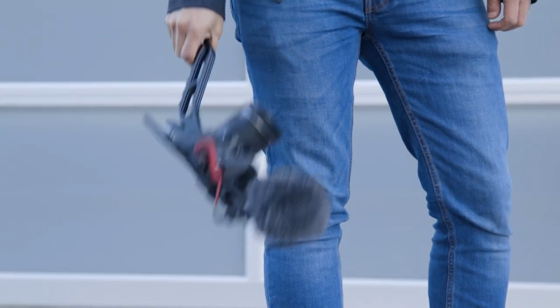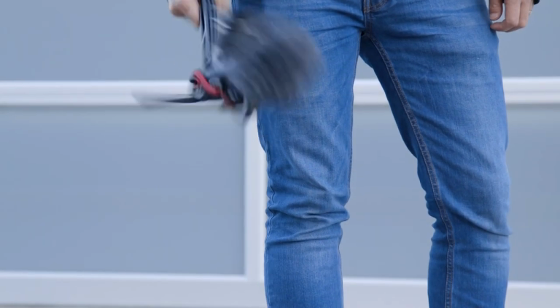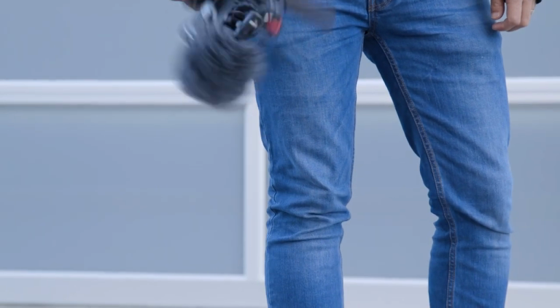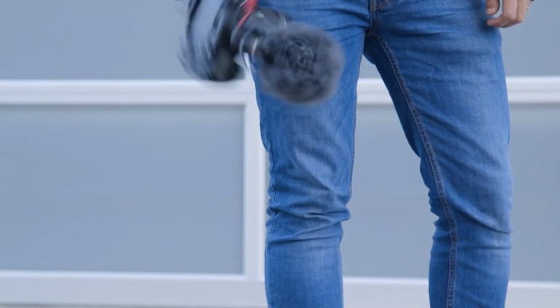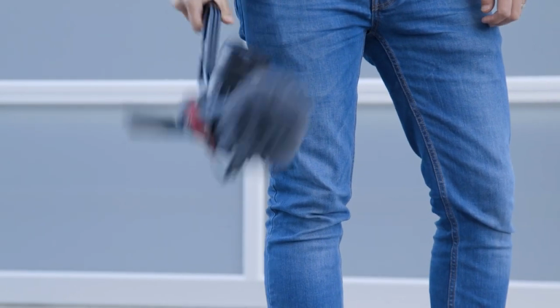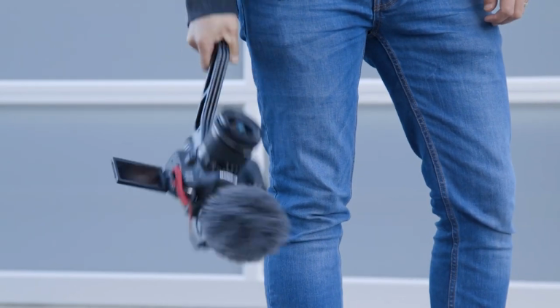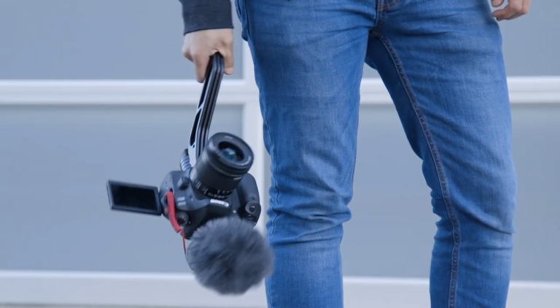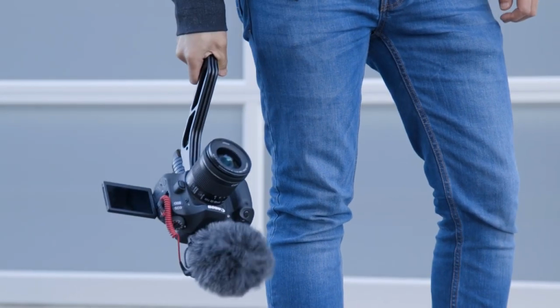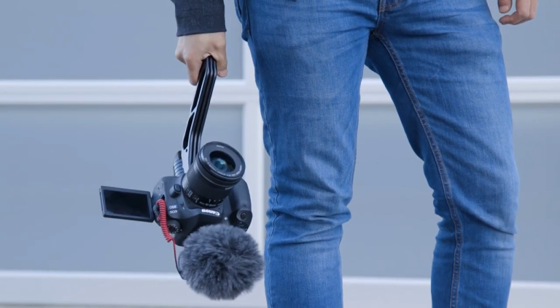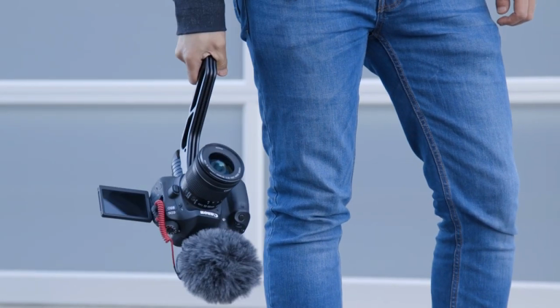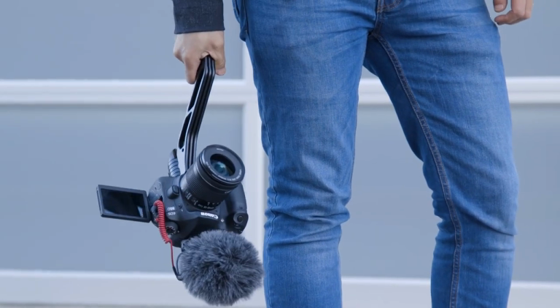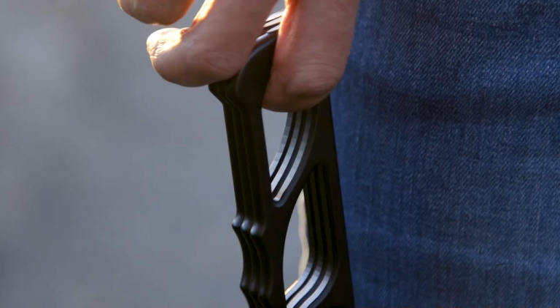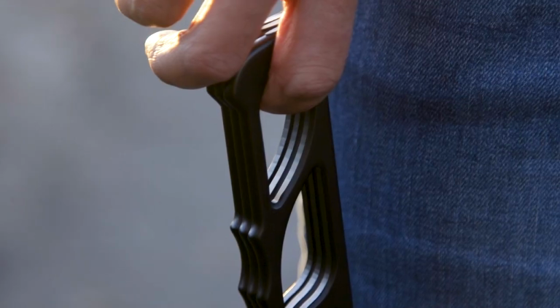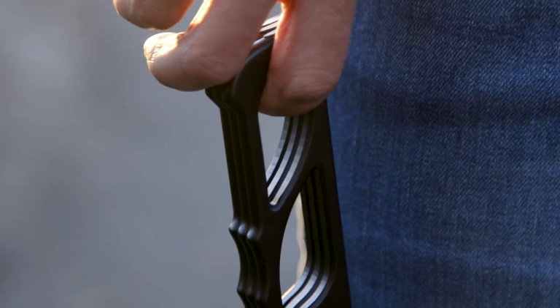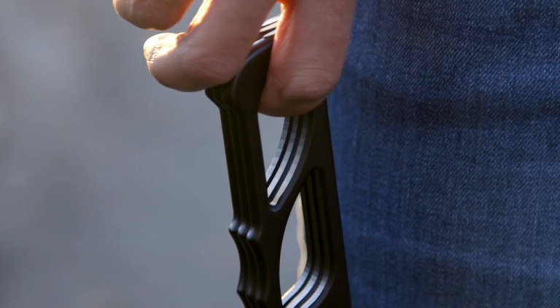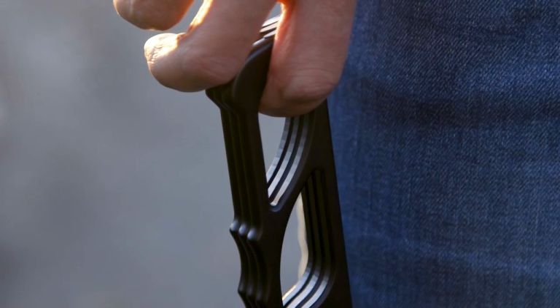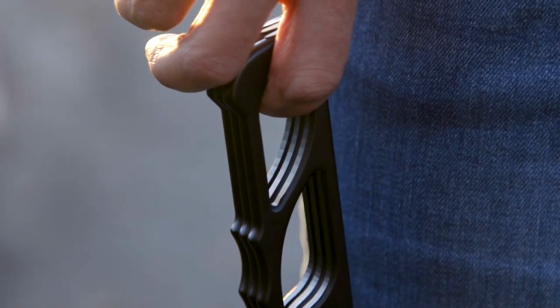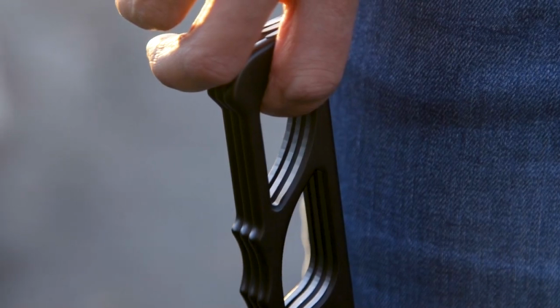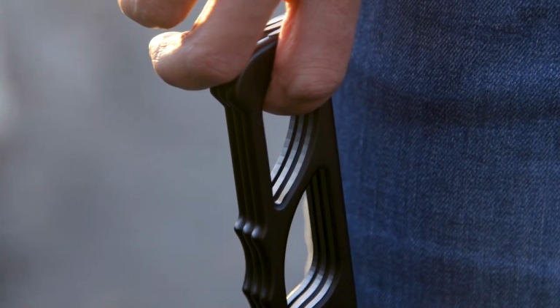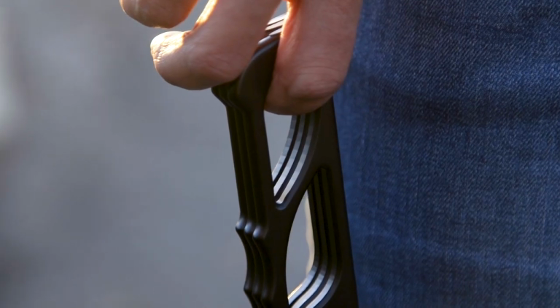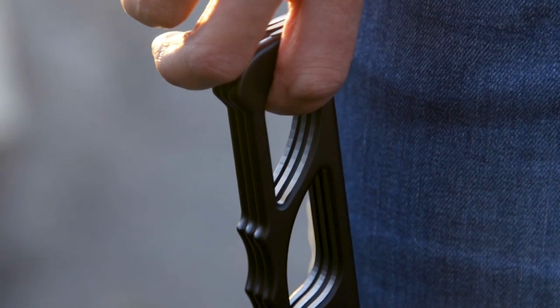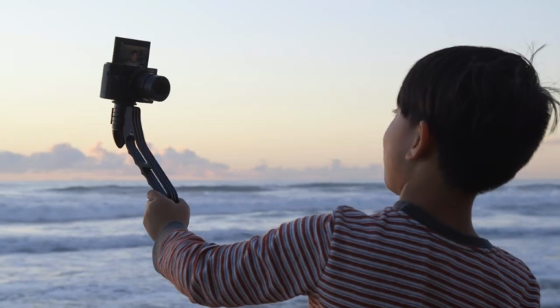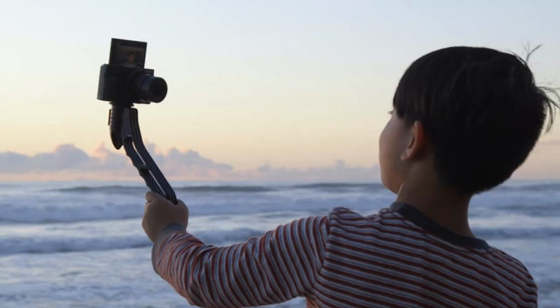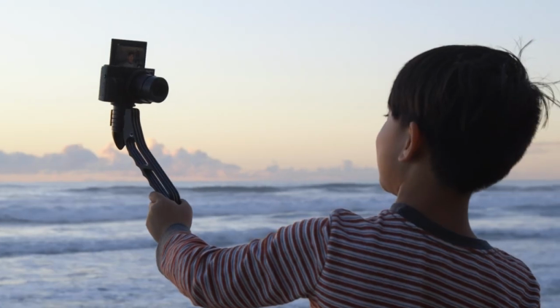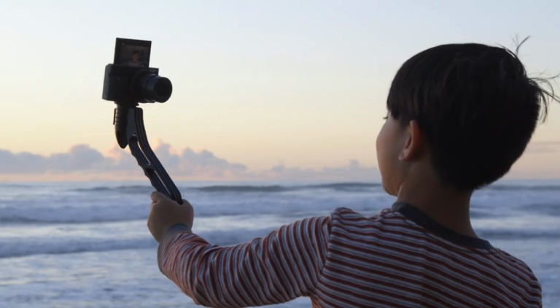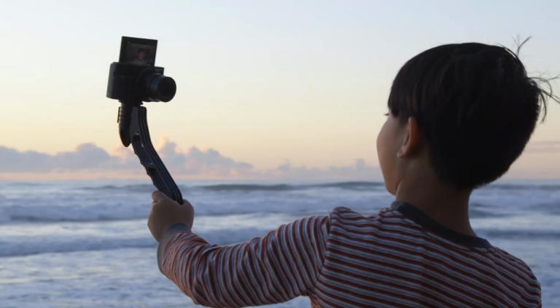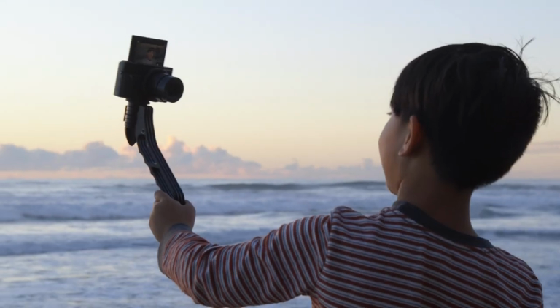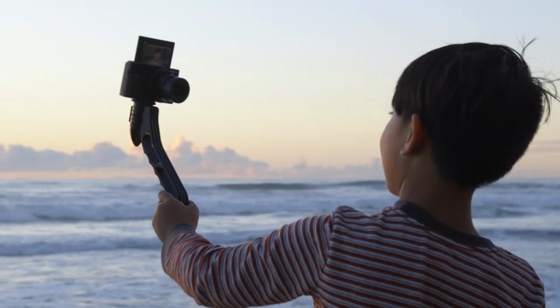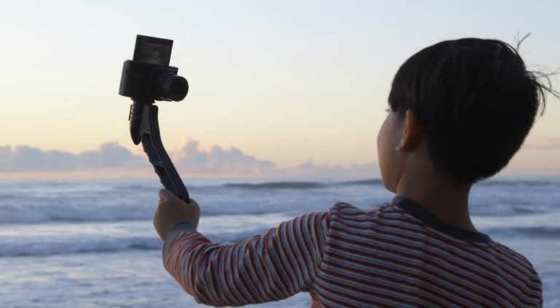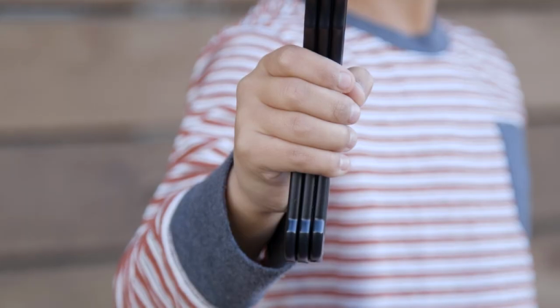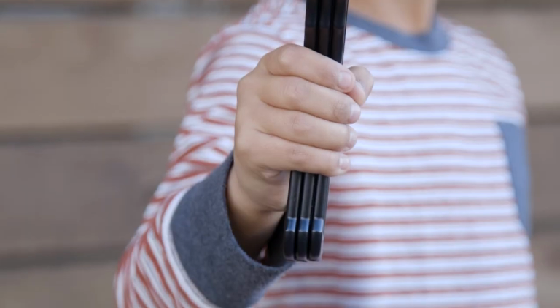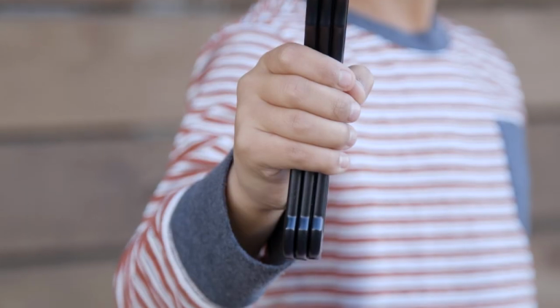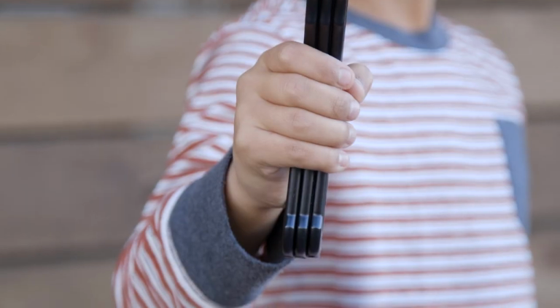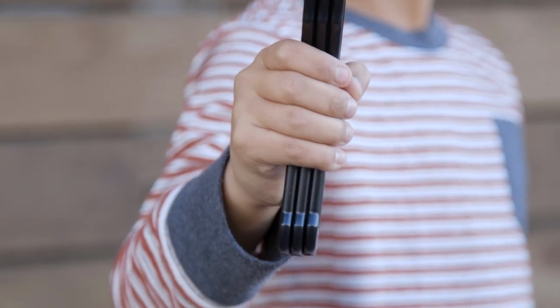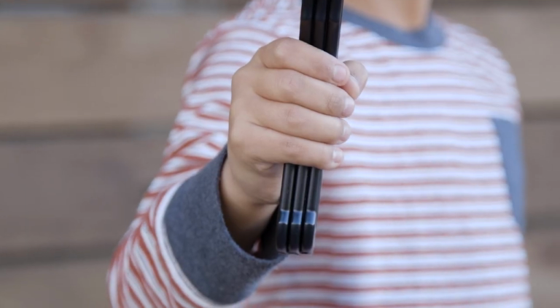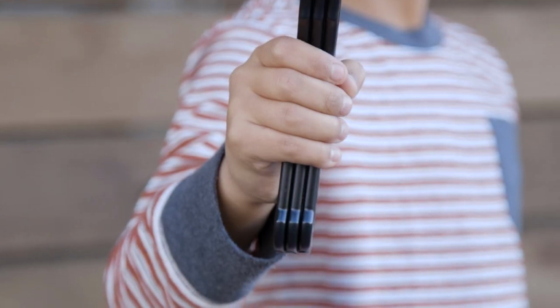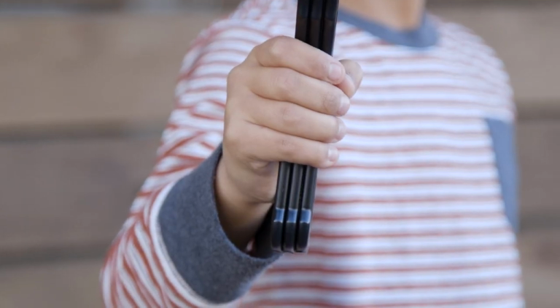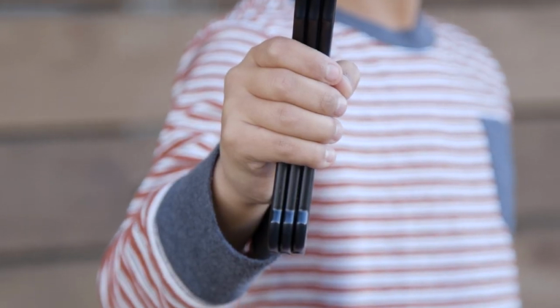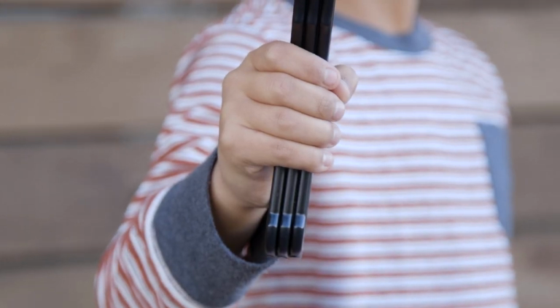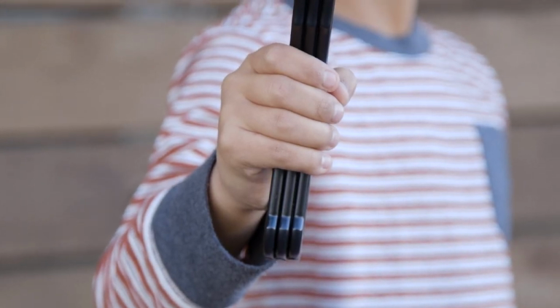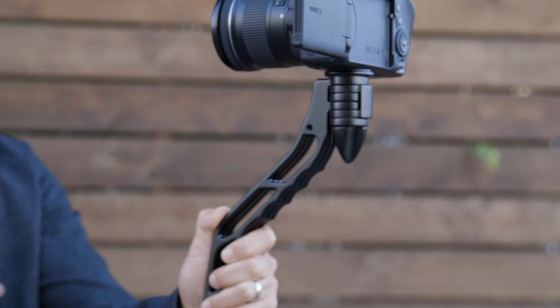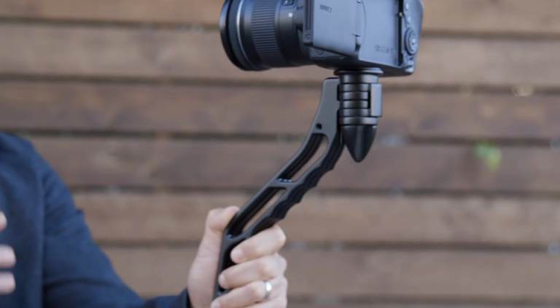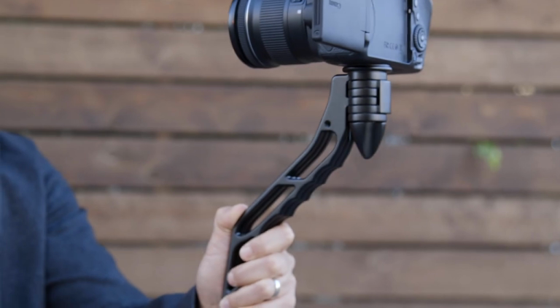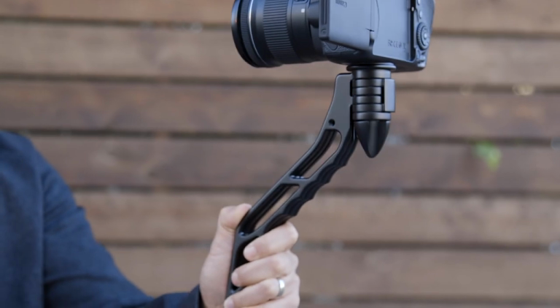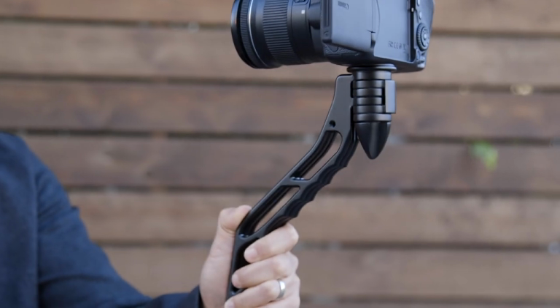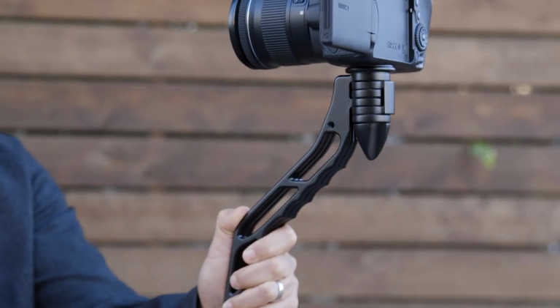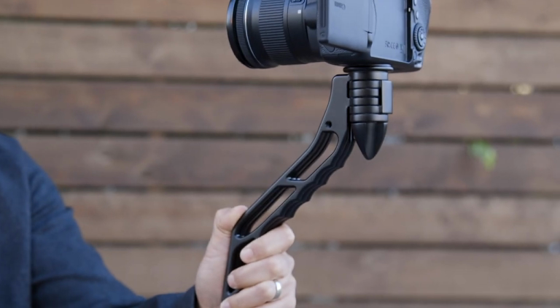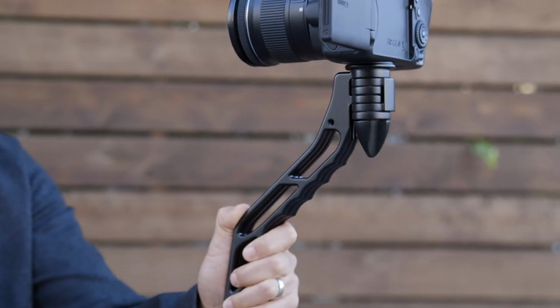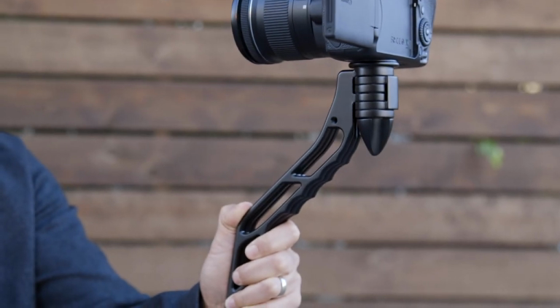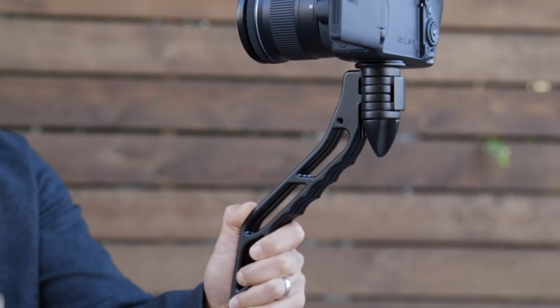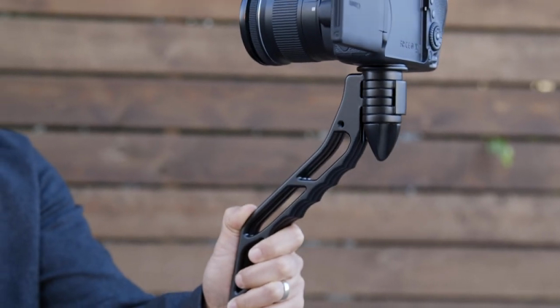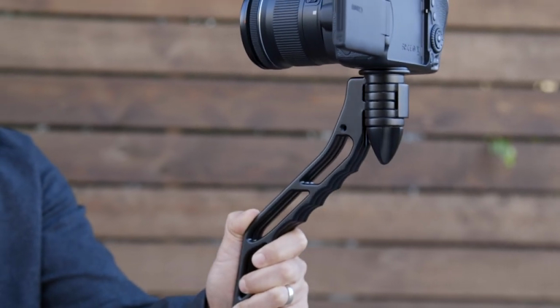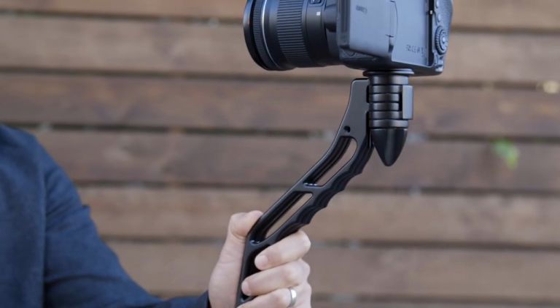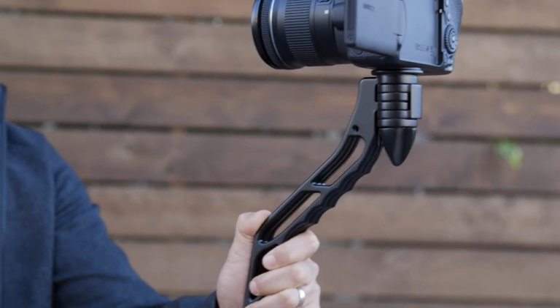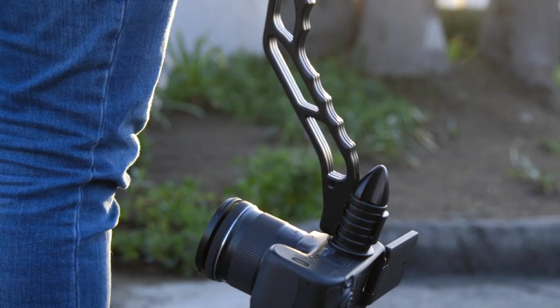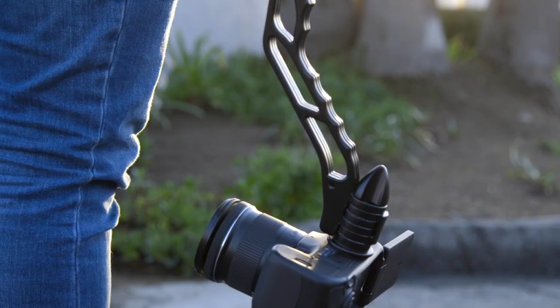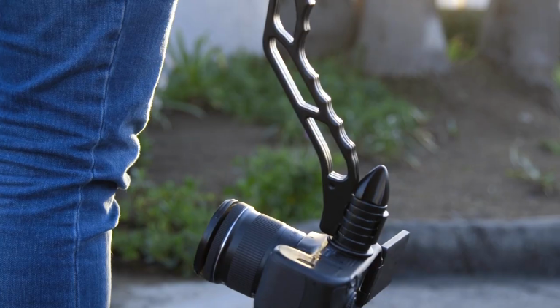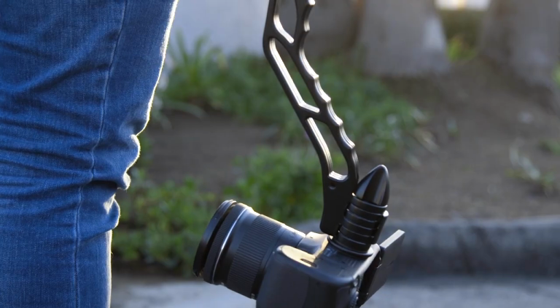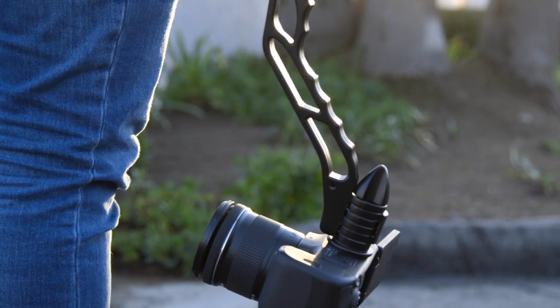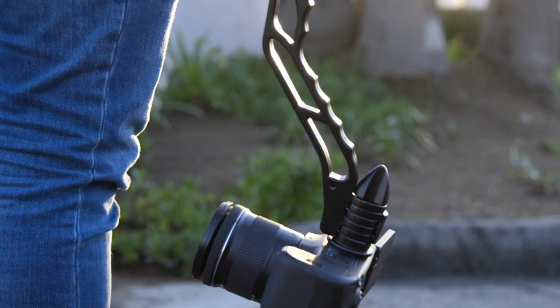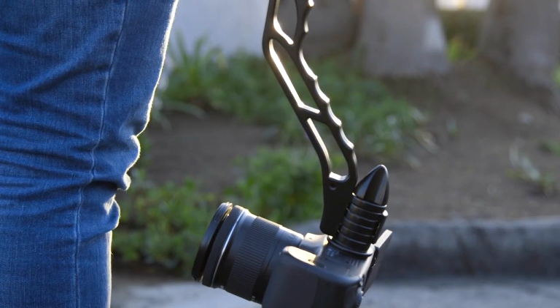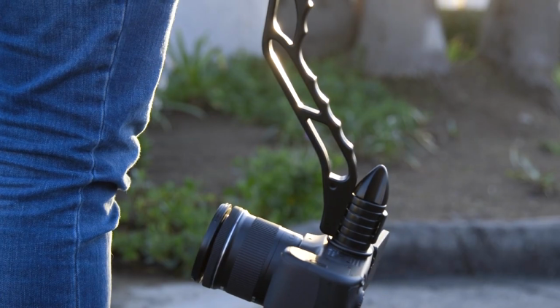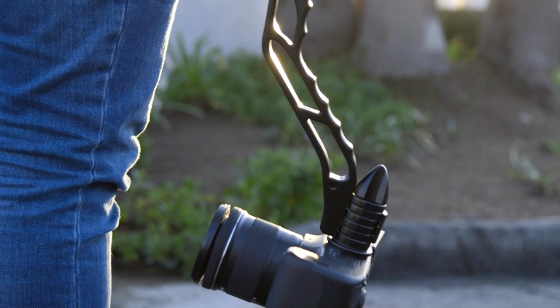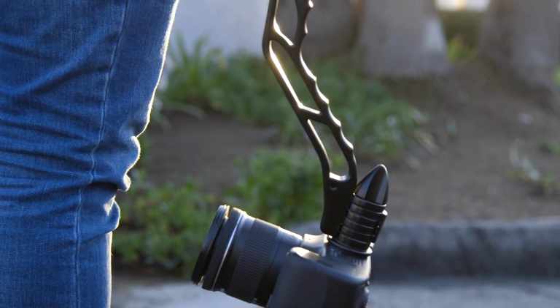This is SwitchPod, a minimal, versatile, handheld tripod designed specifically for filming videos or taking photos on the go.